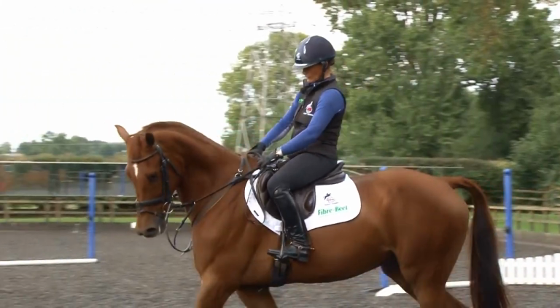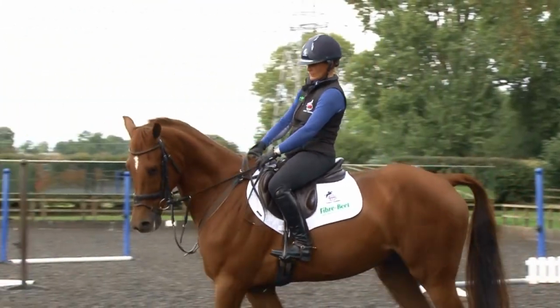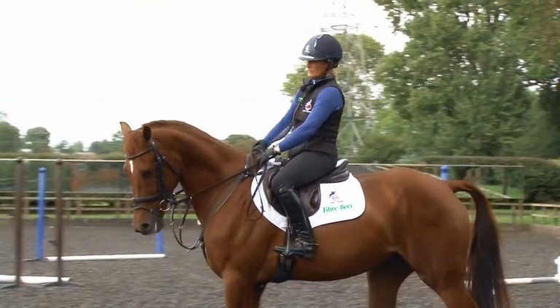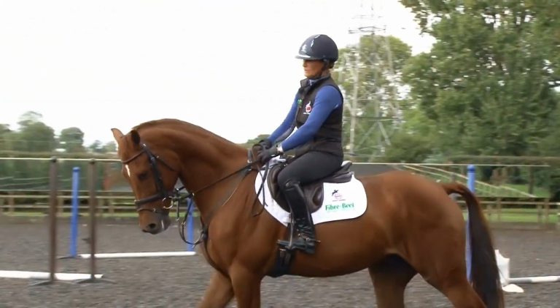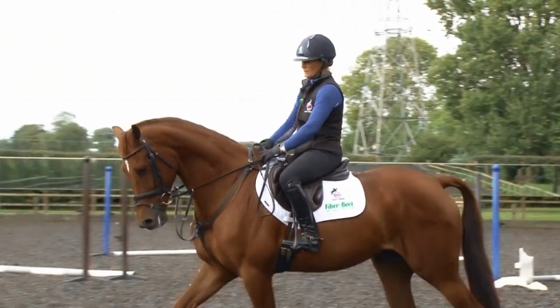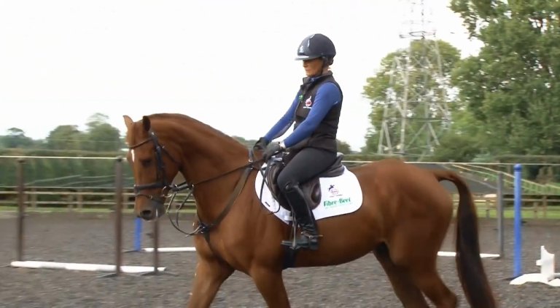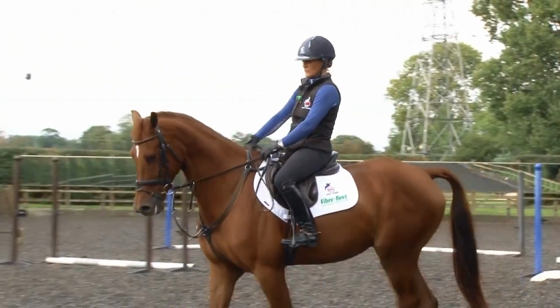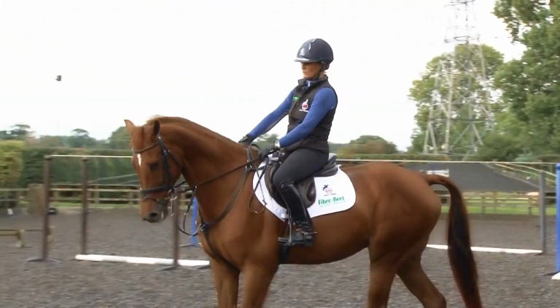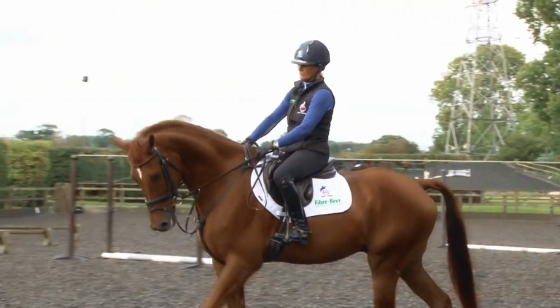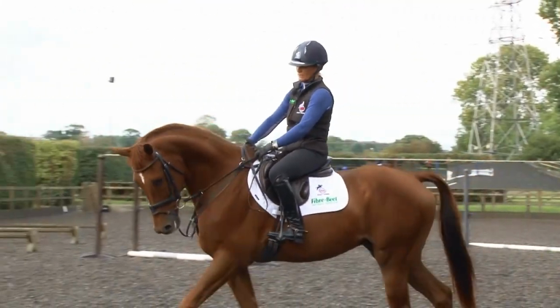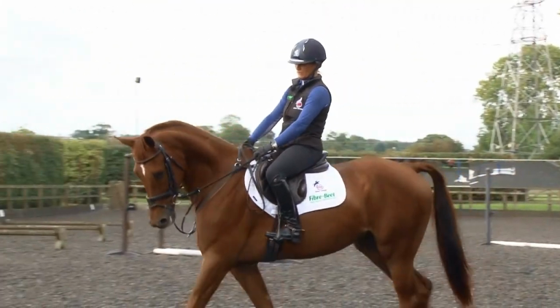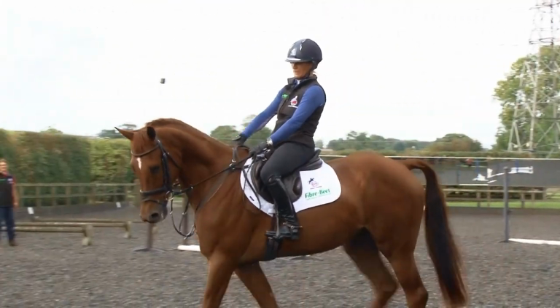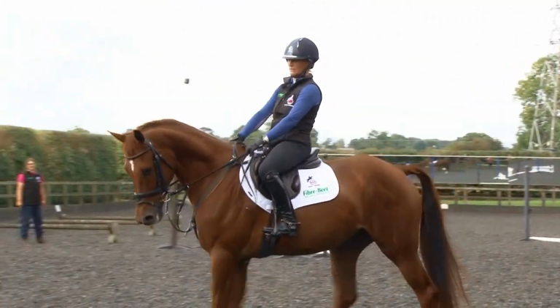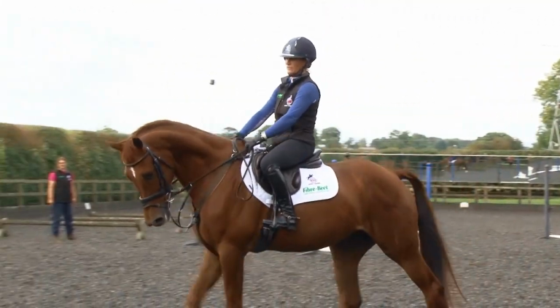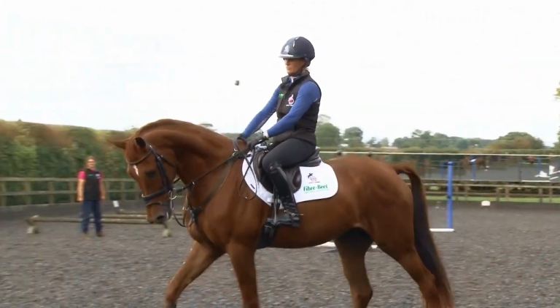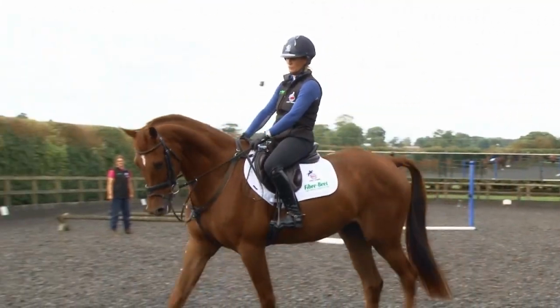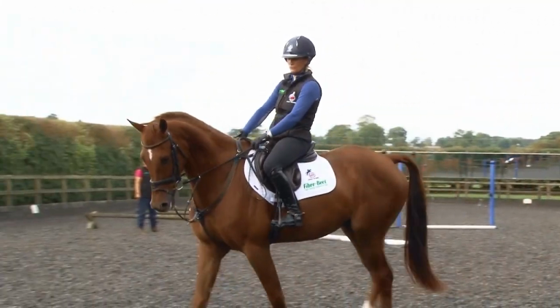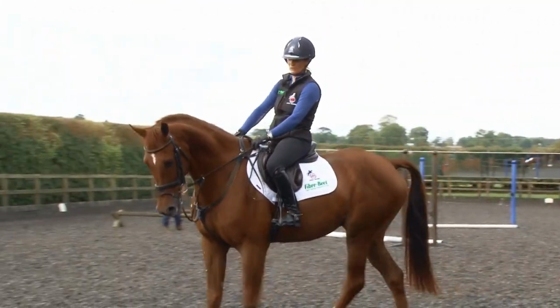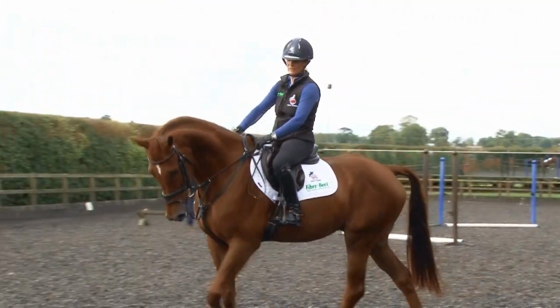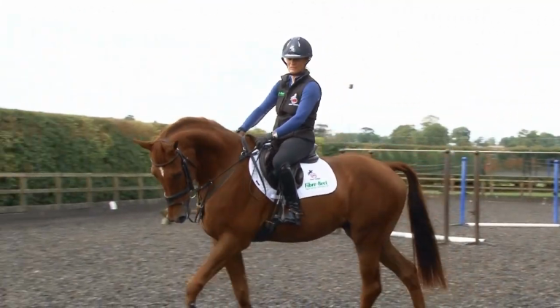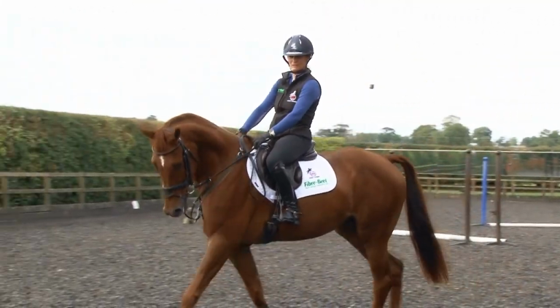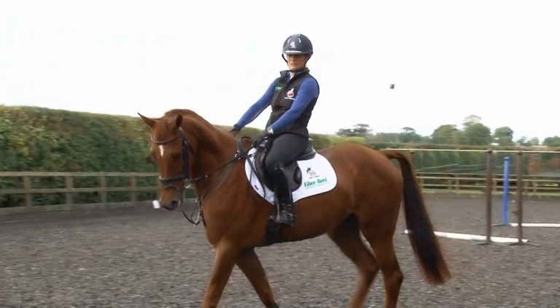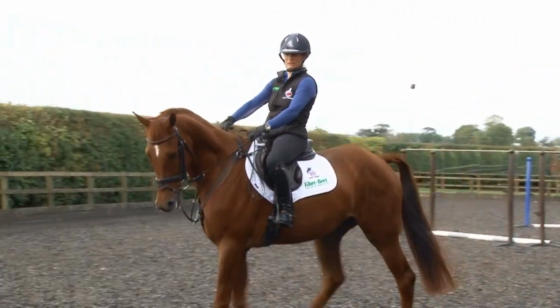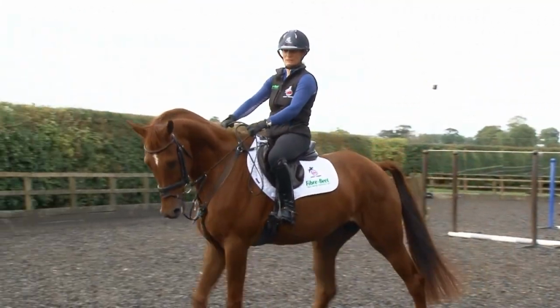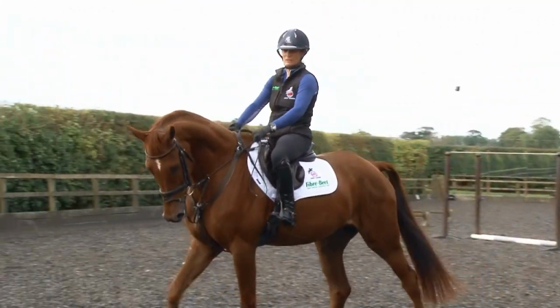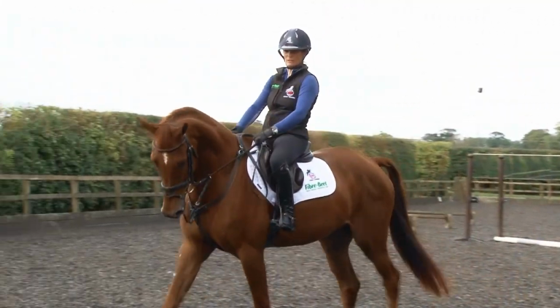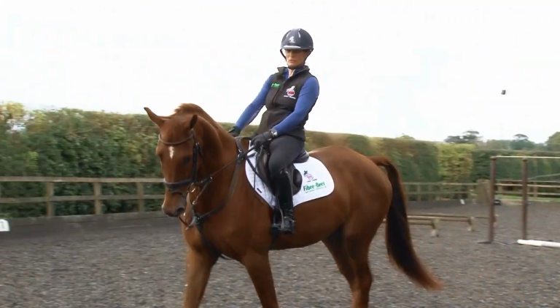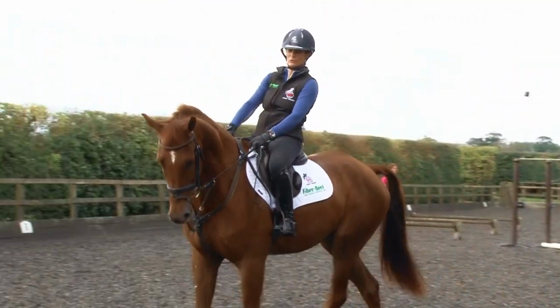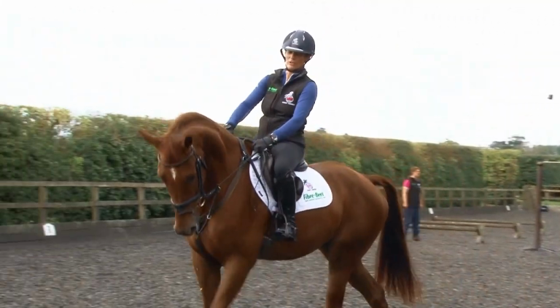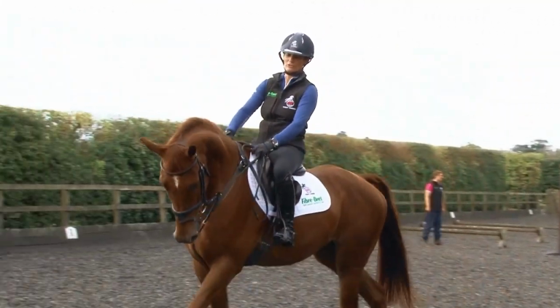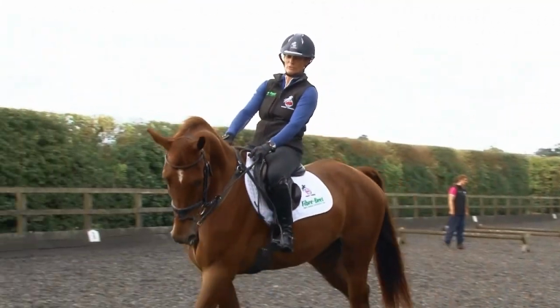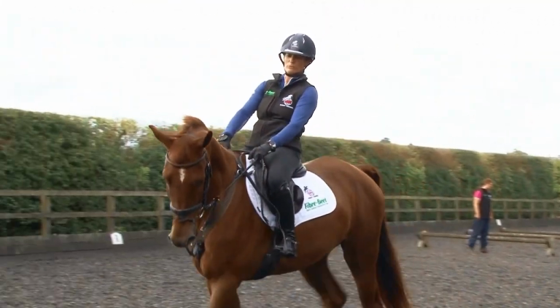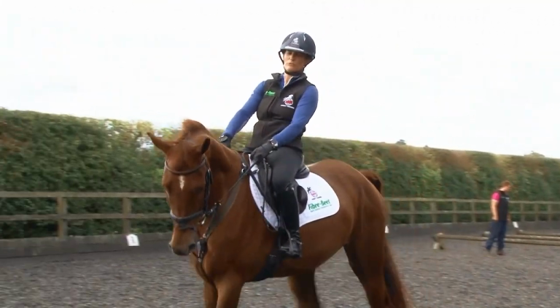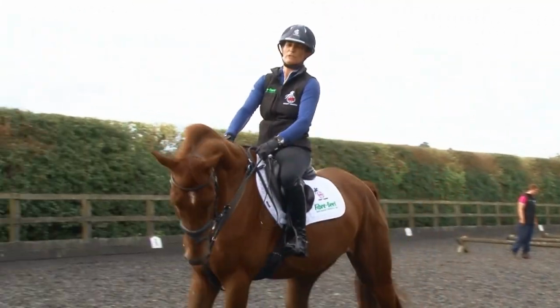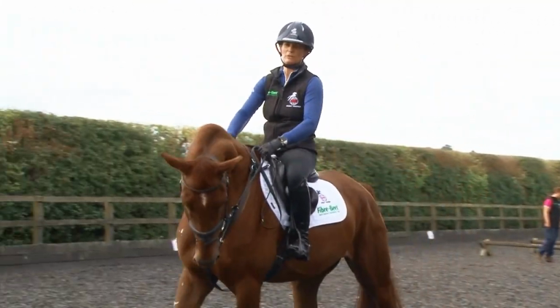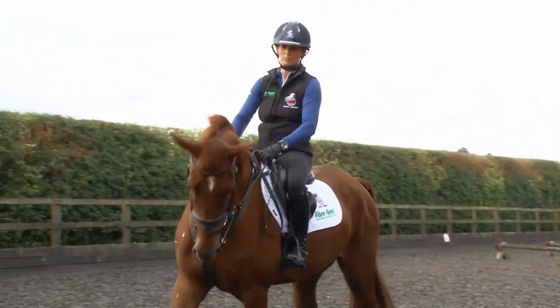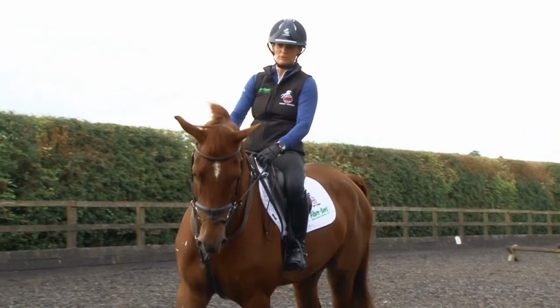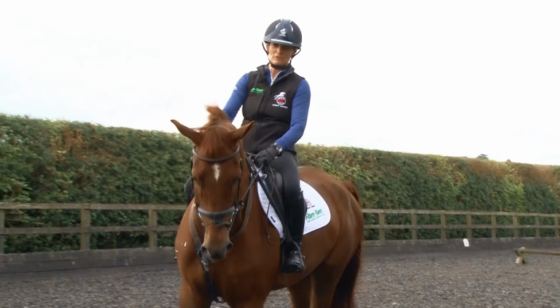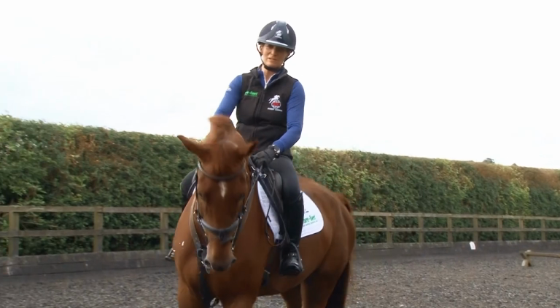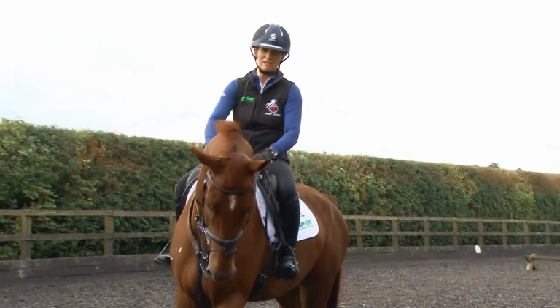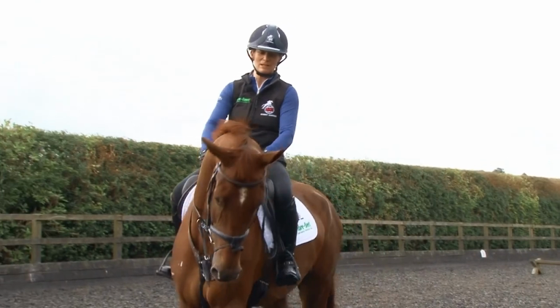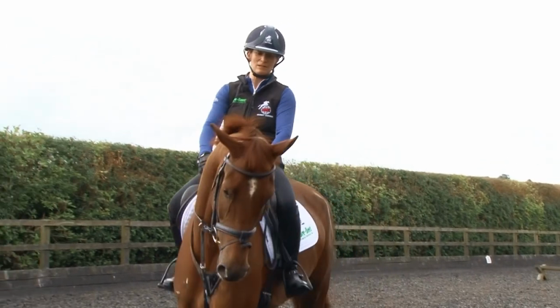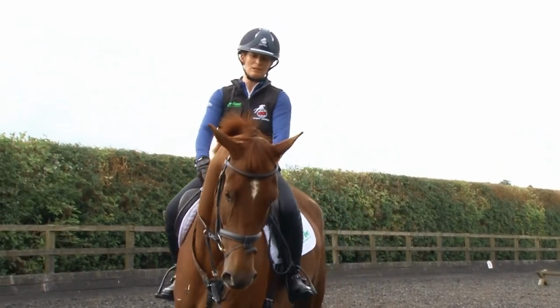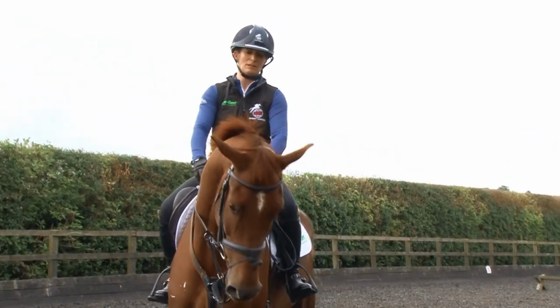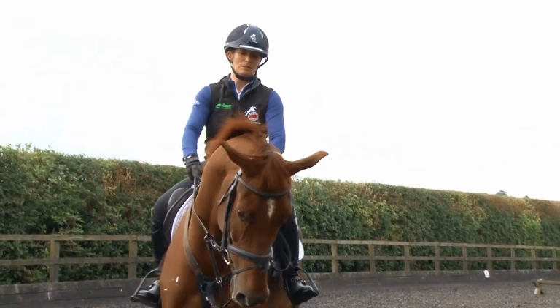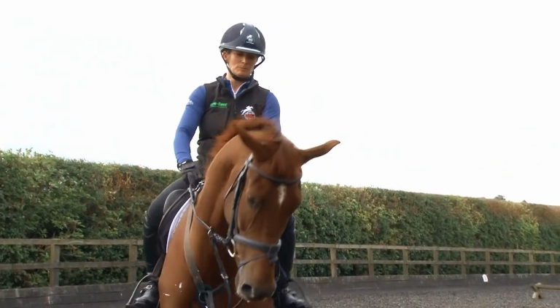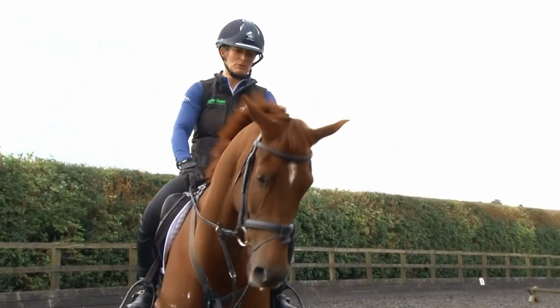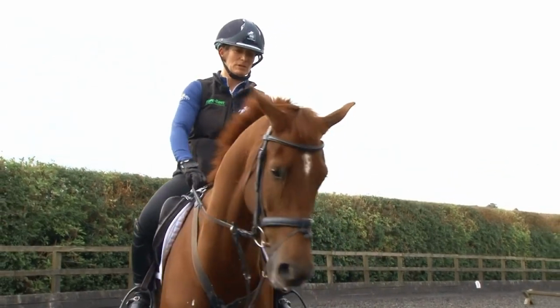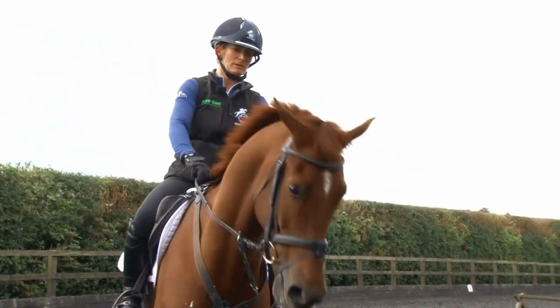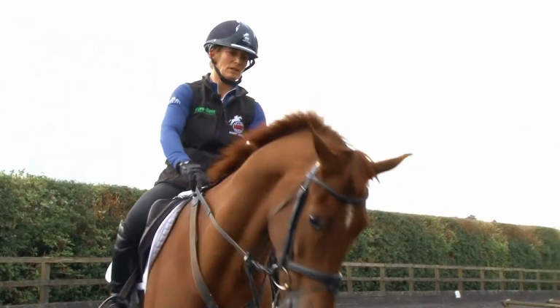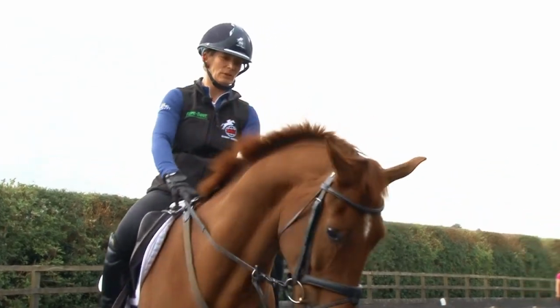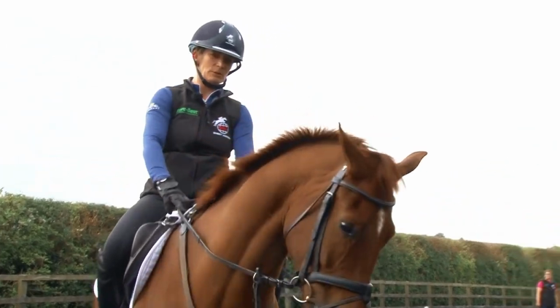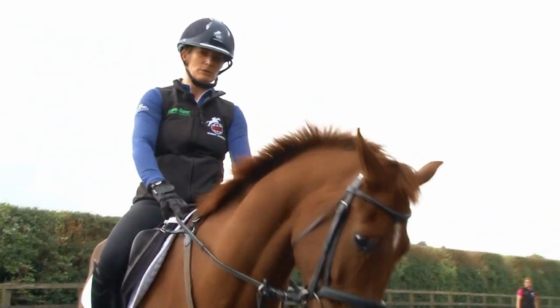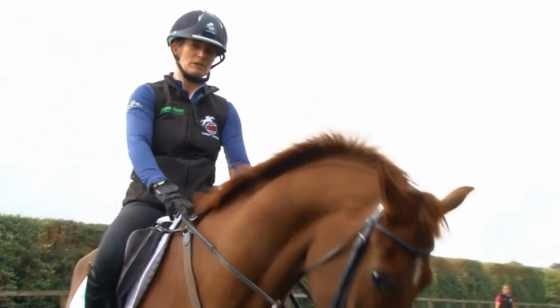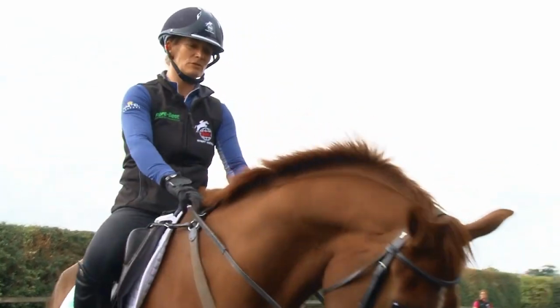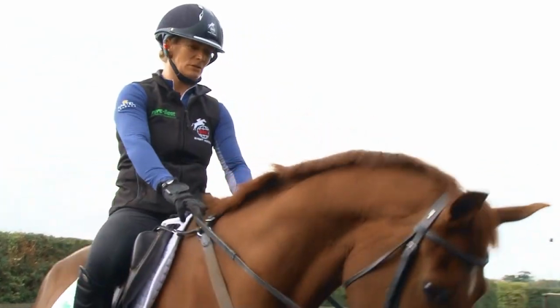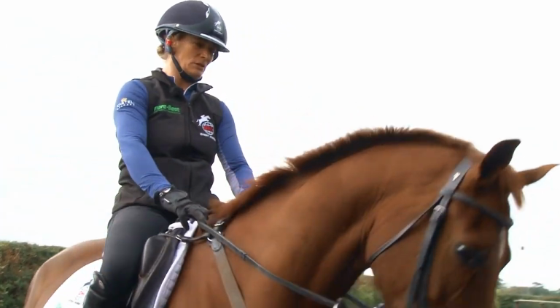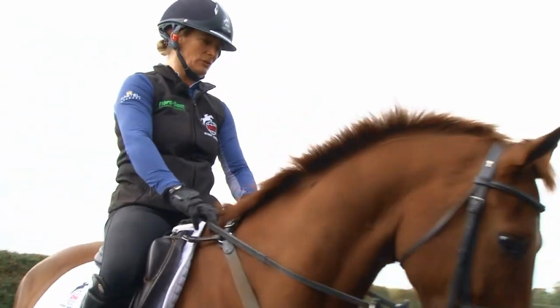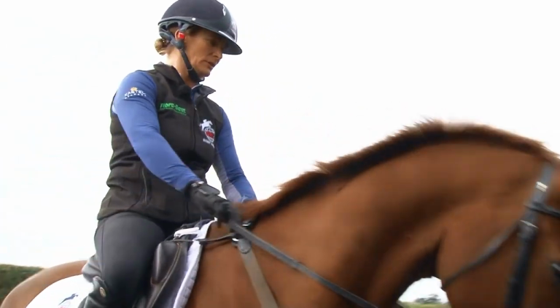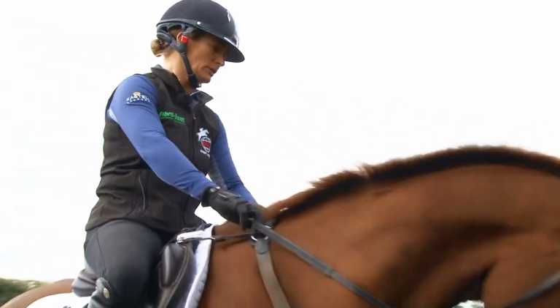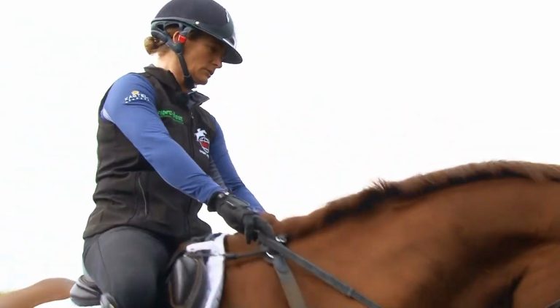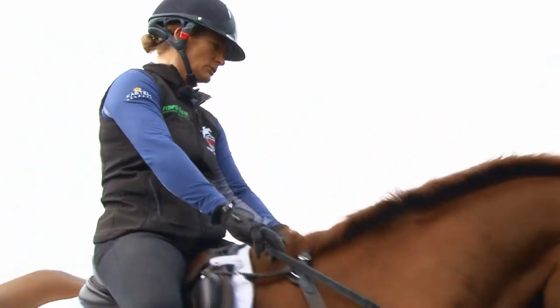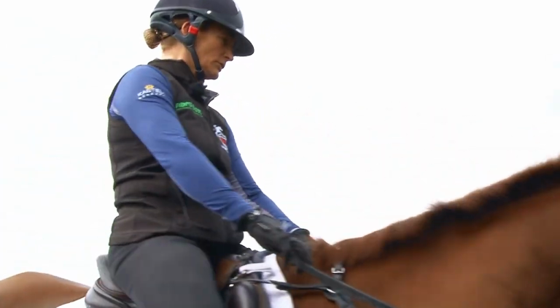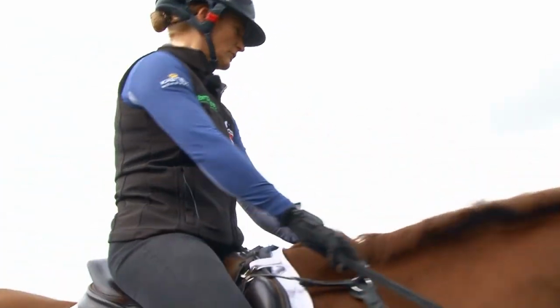The other thing we're going to build in is a small filler. Now this horse has jumped fillers previously, but it's how I would introduce a young horse.